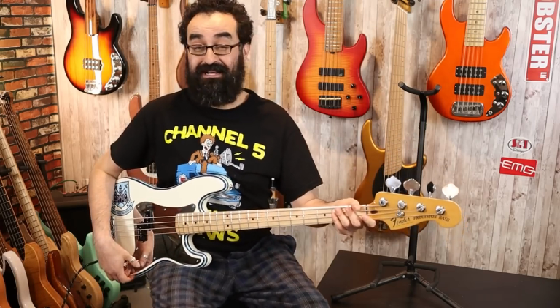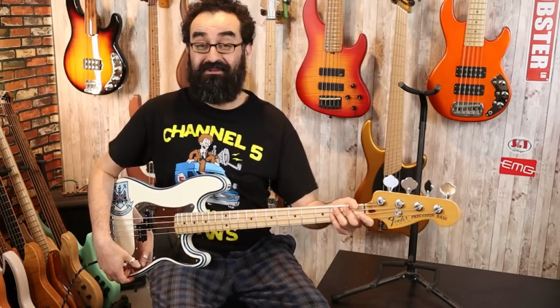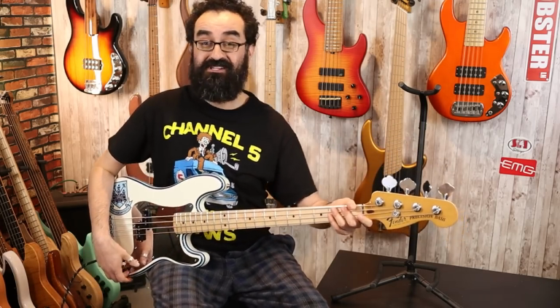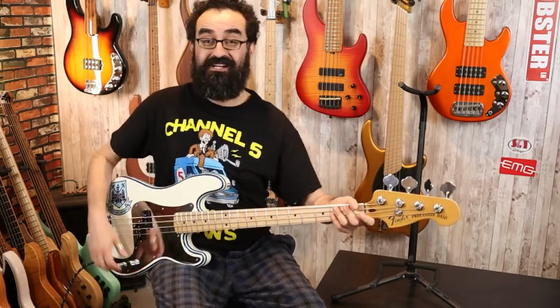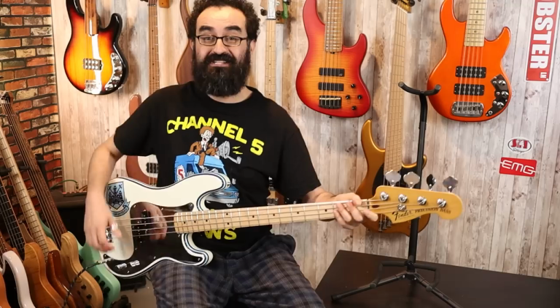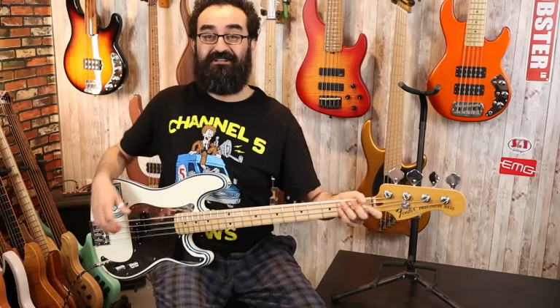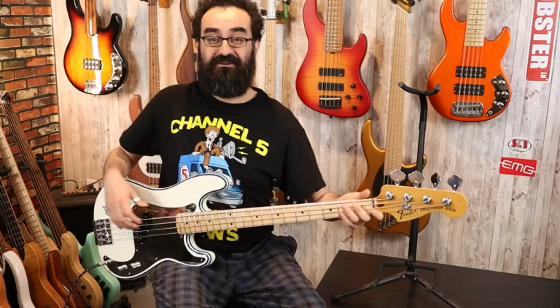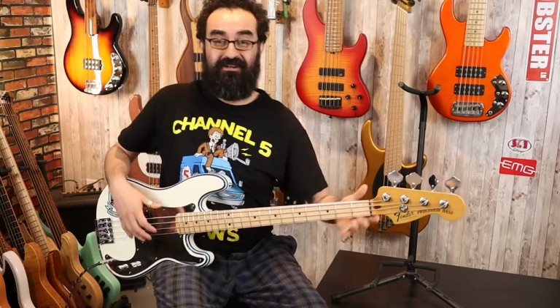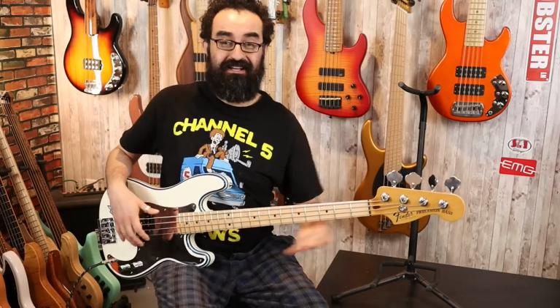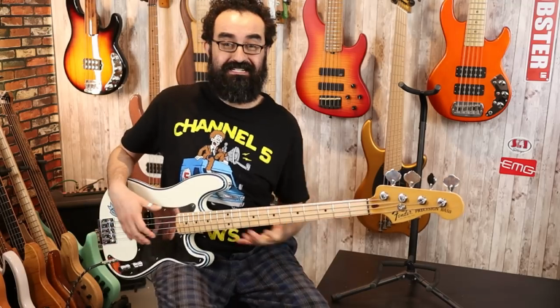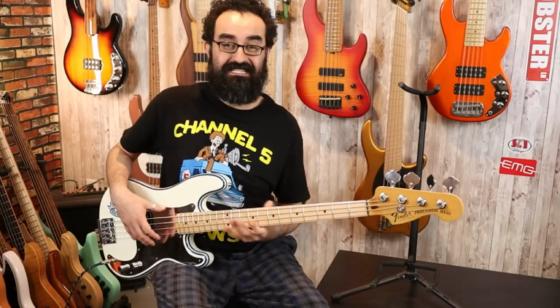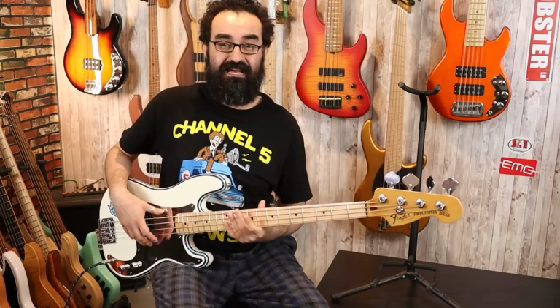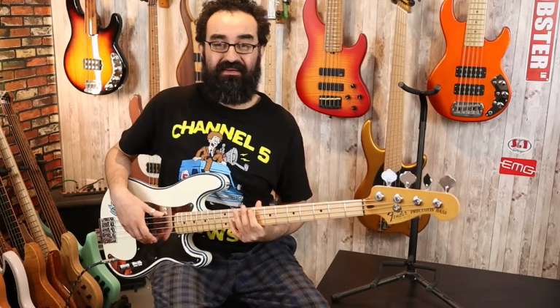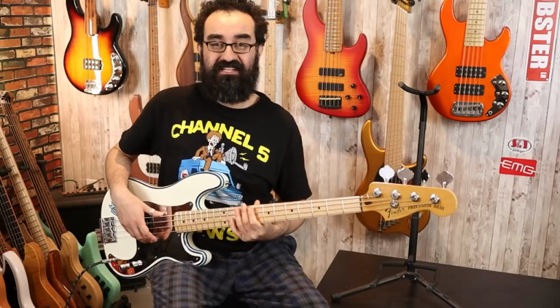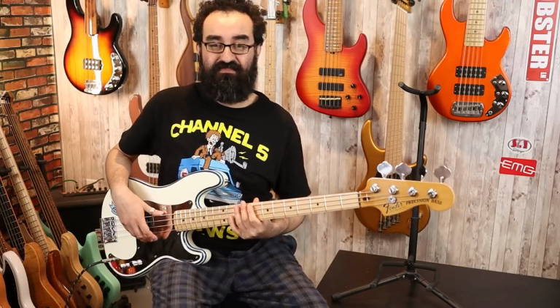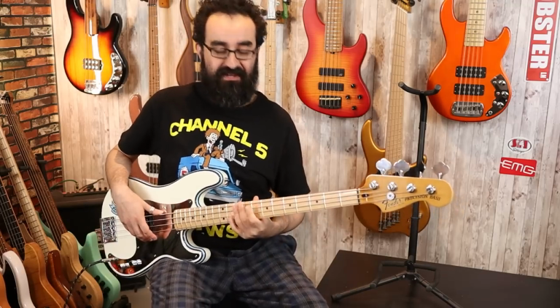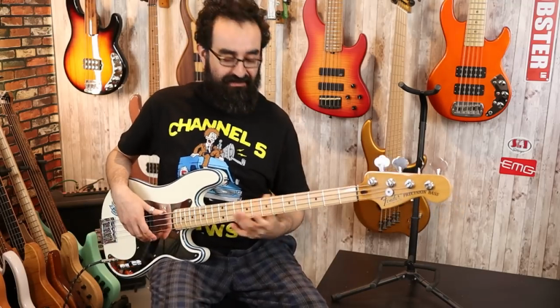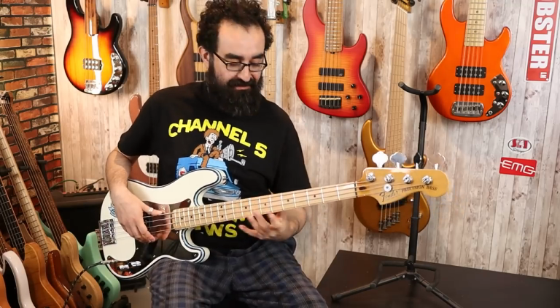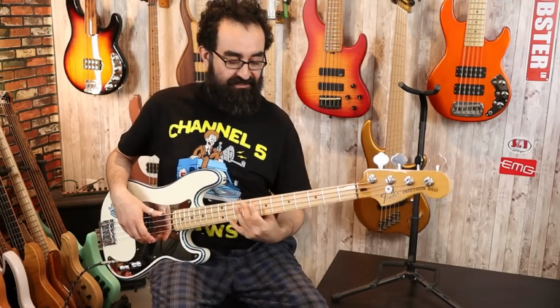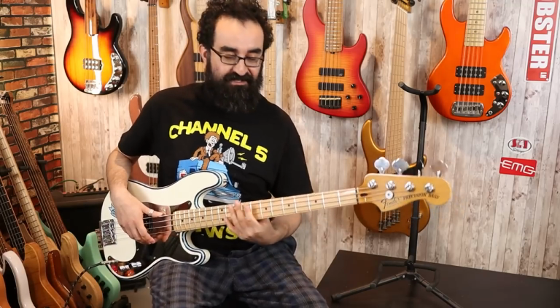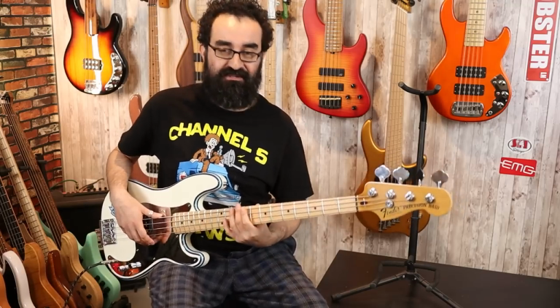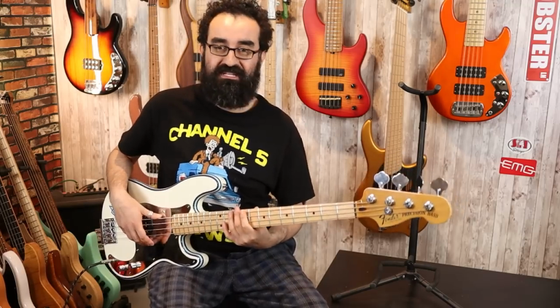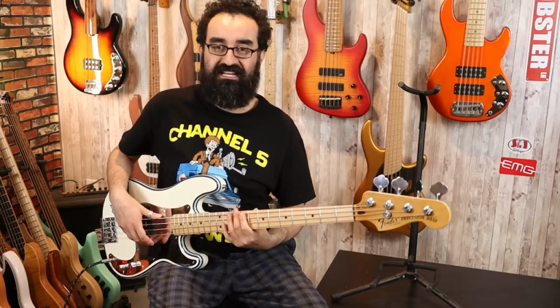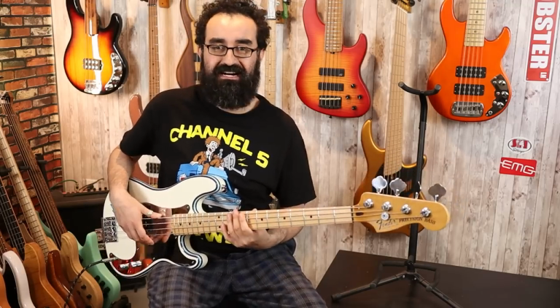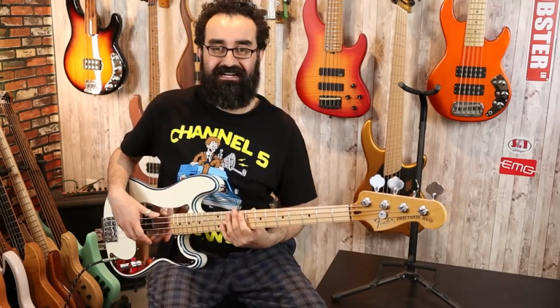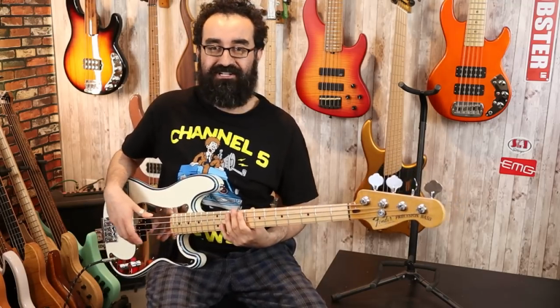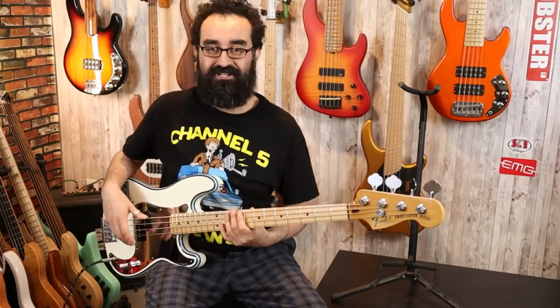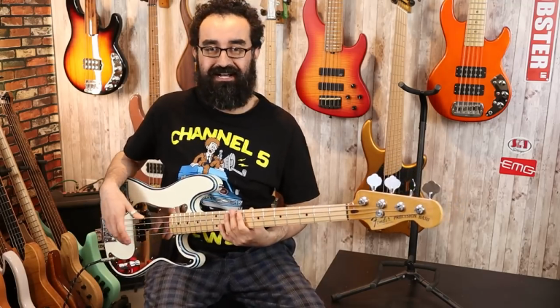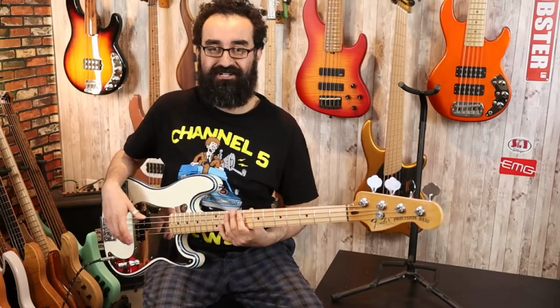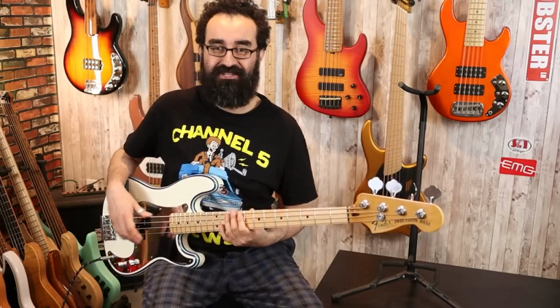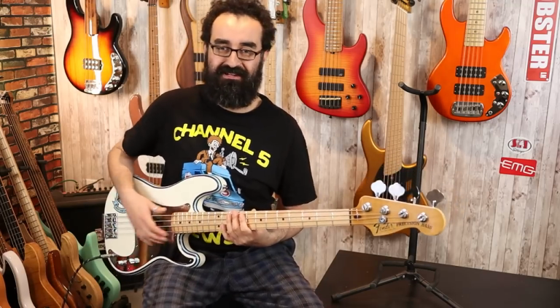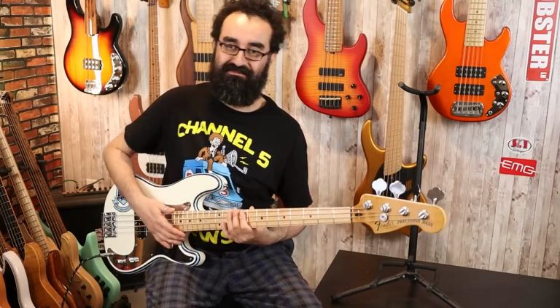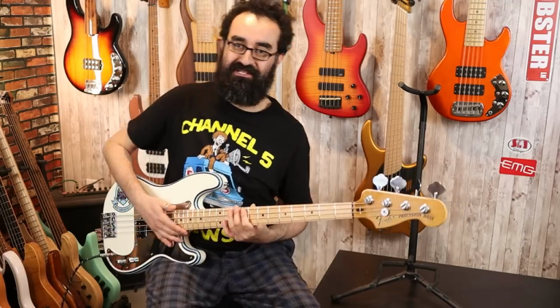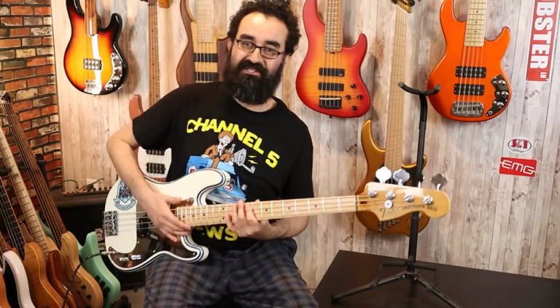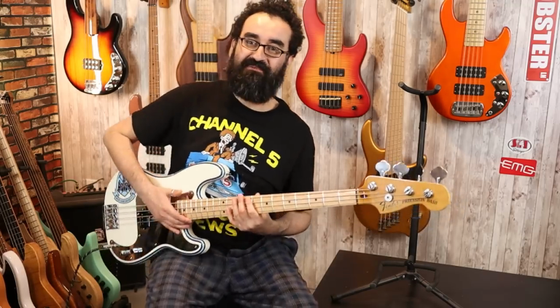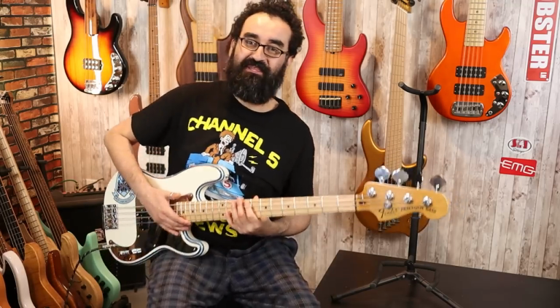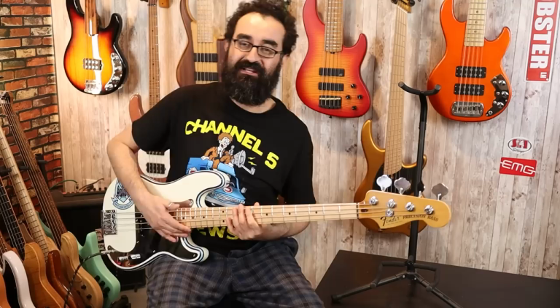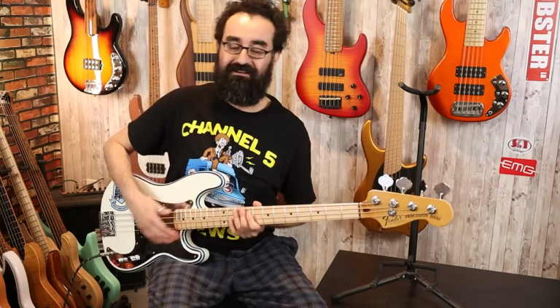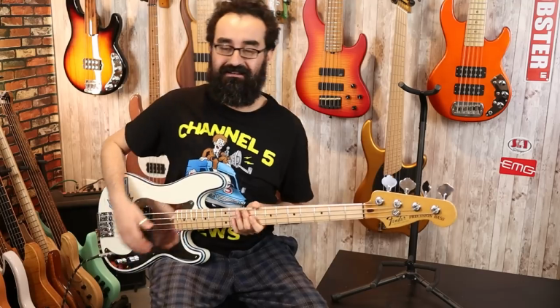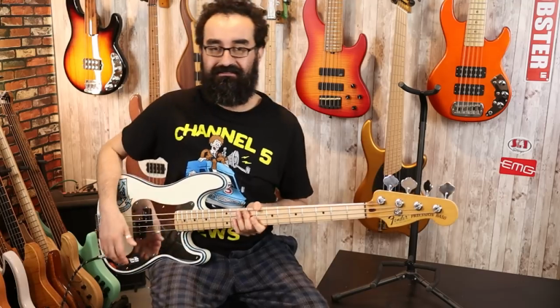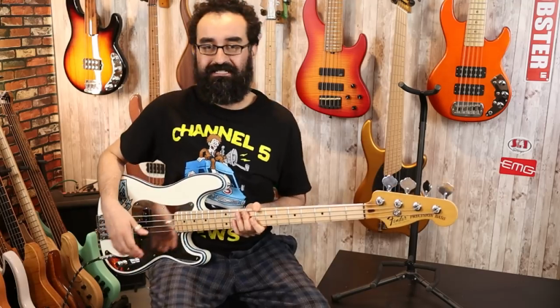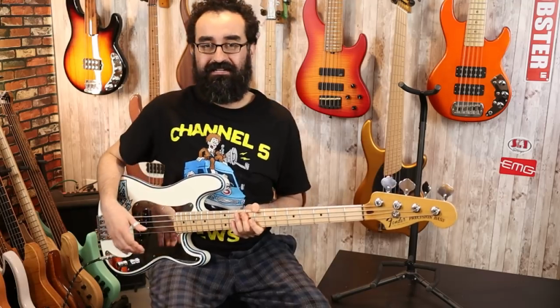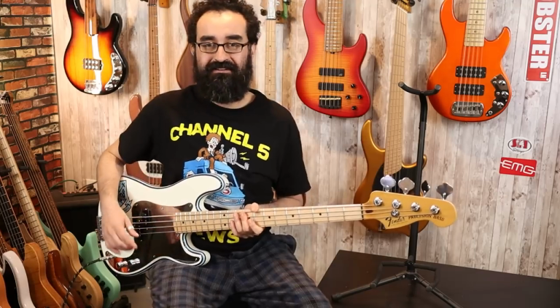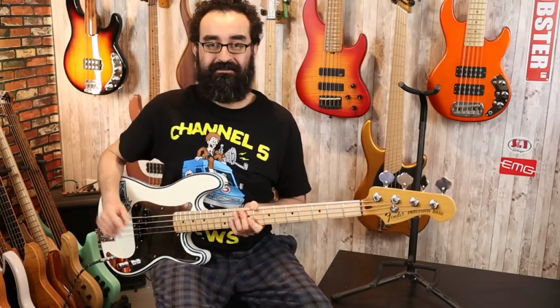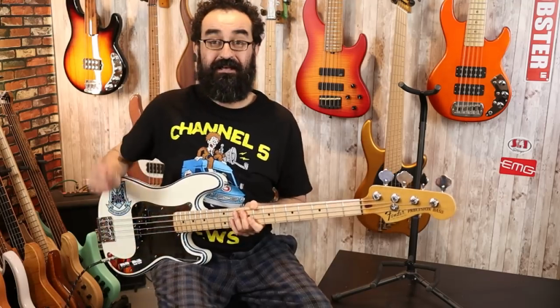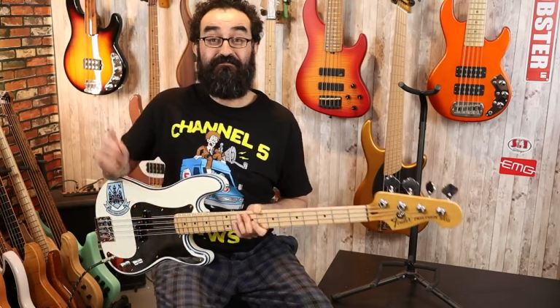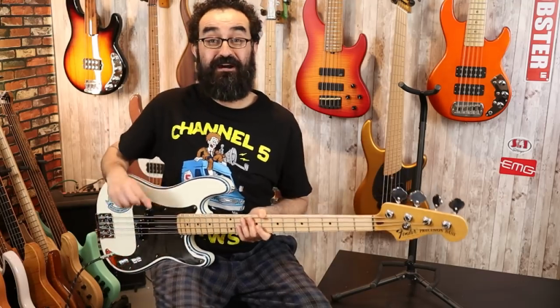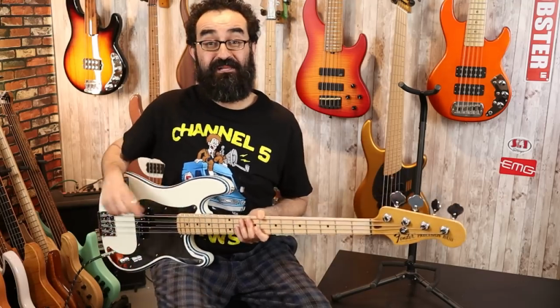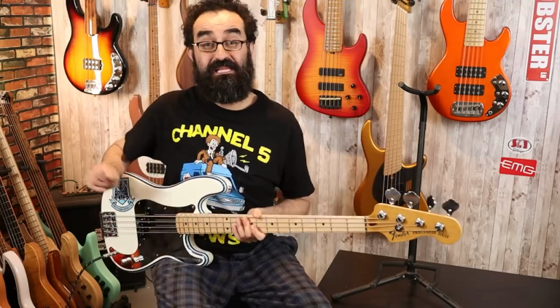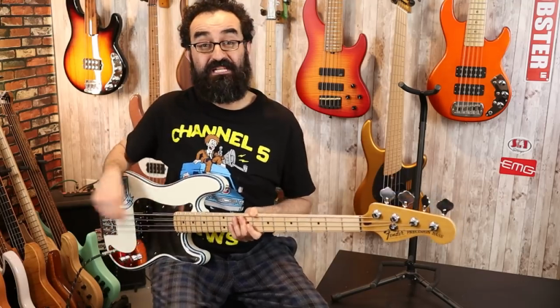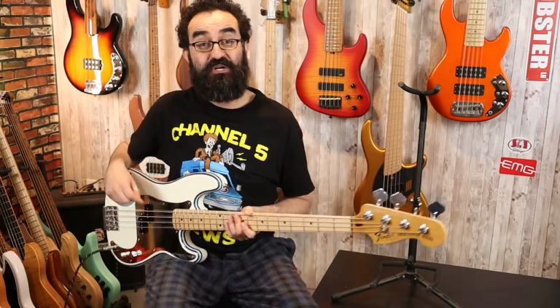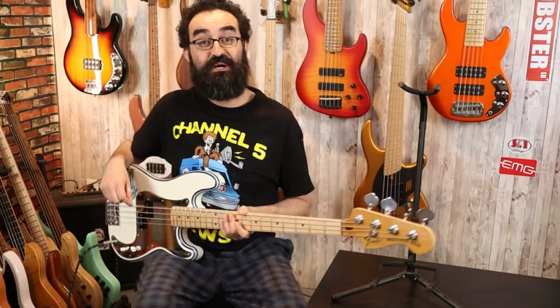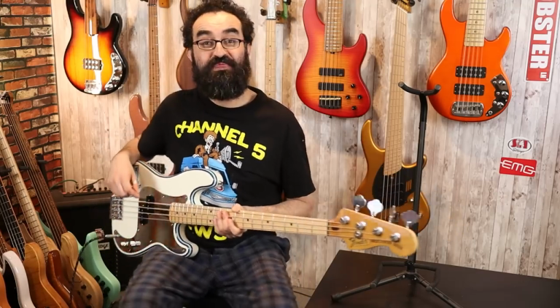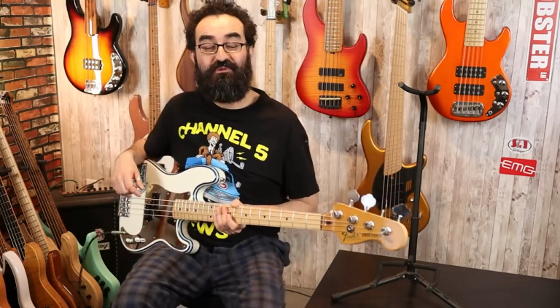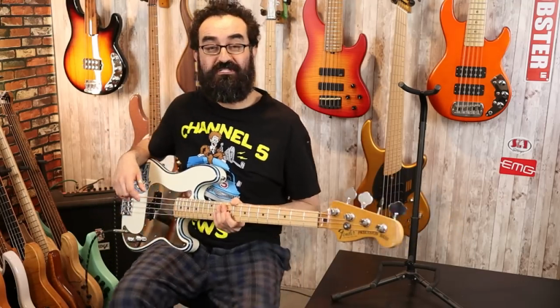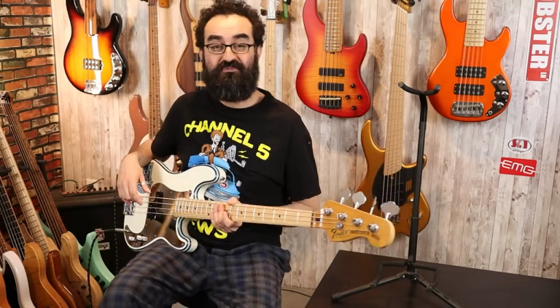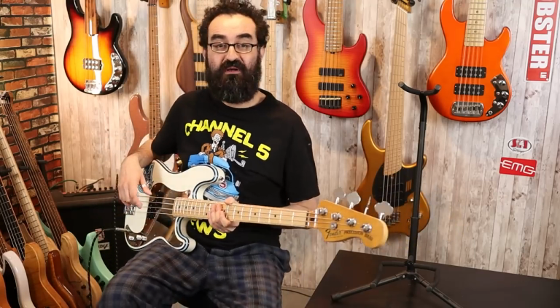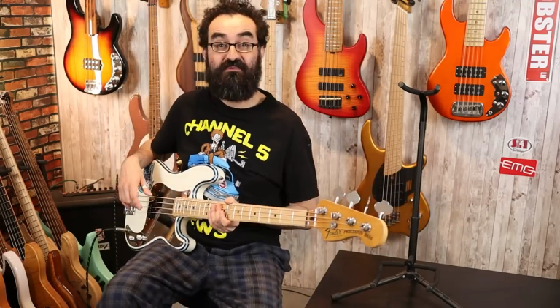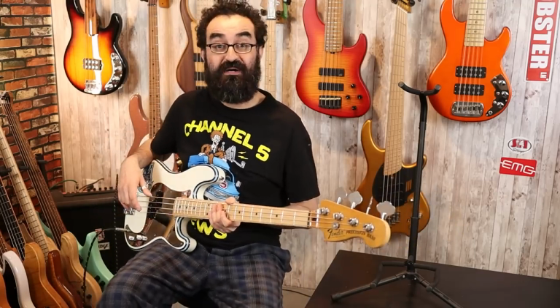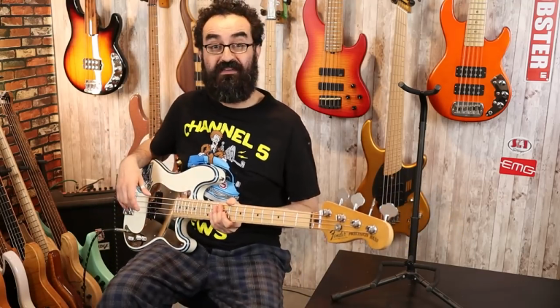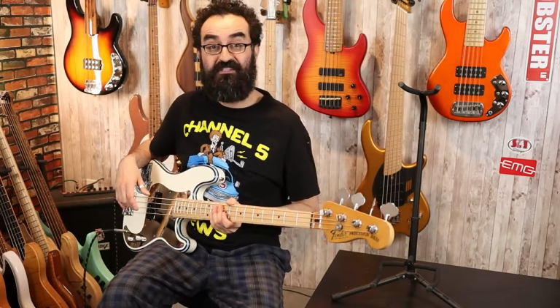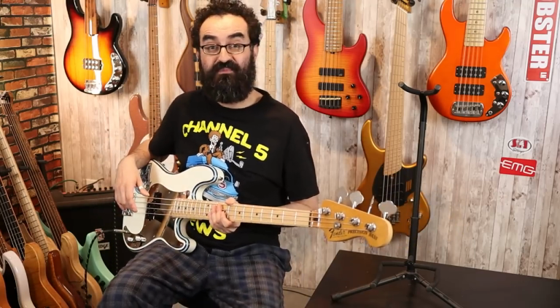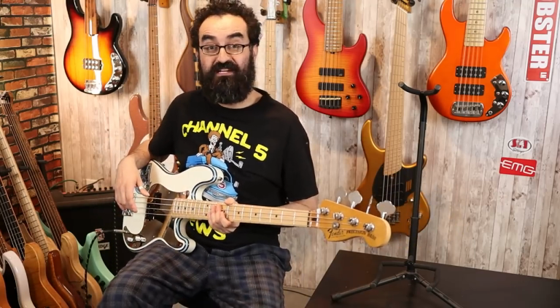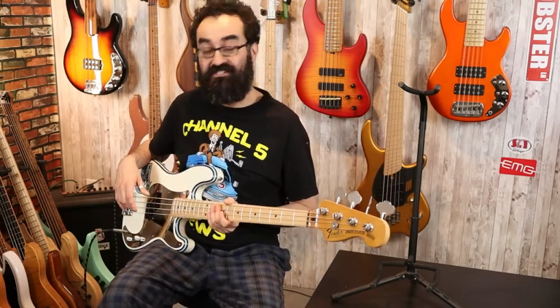It sounds nice, though again, slapping is a bit hard due to the high-ish action that I'm dealing with here. Finally, let's go ahead and throw some drums behind this bass.